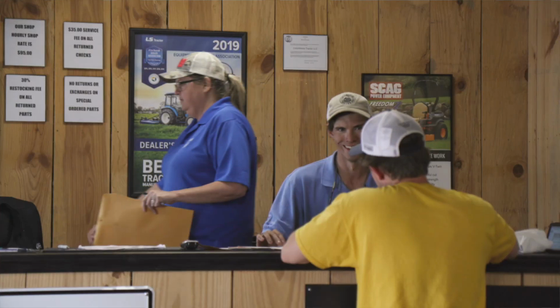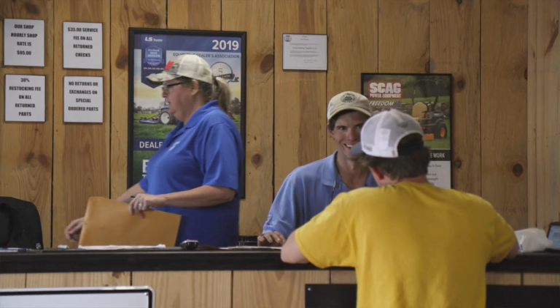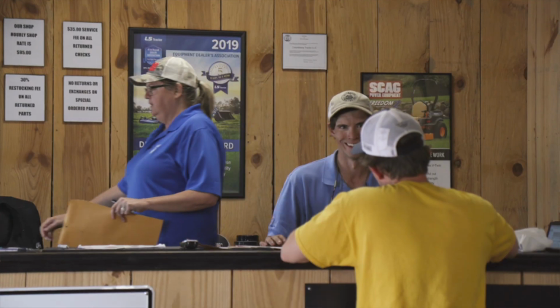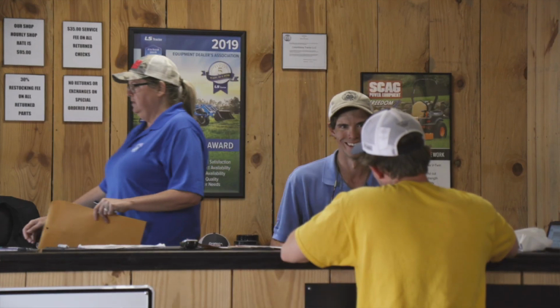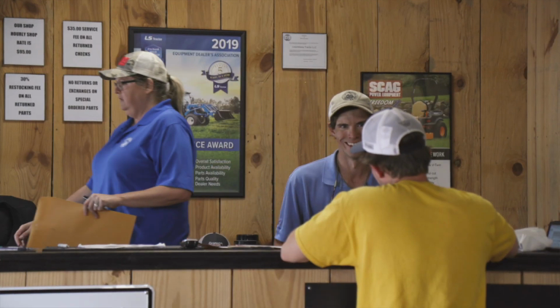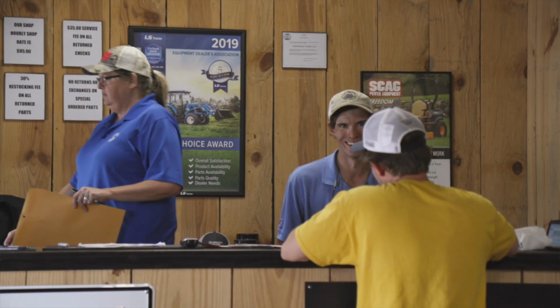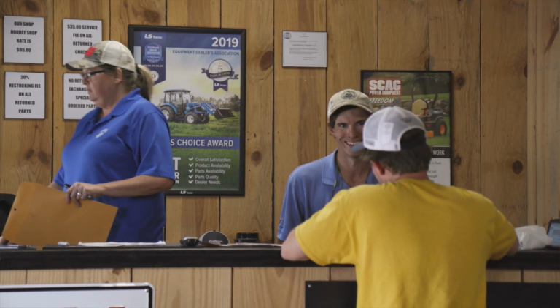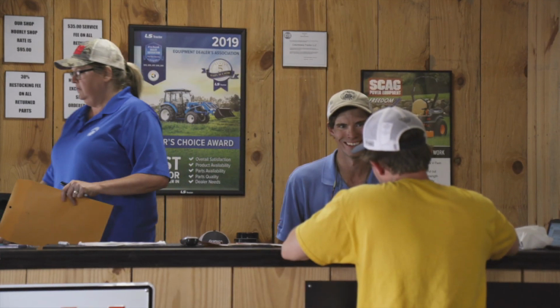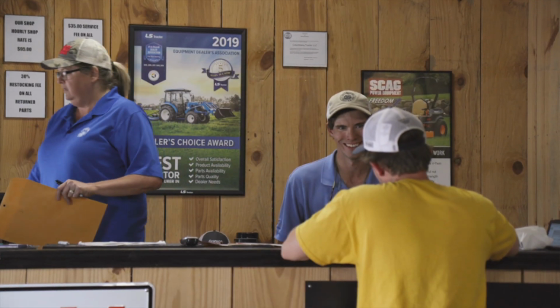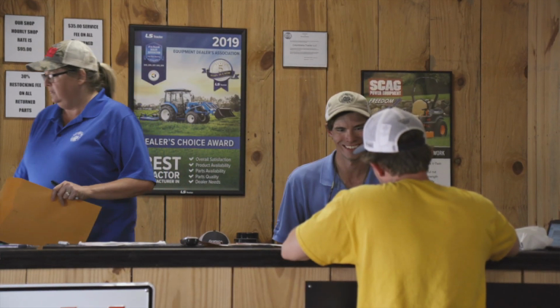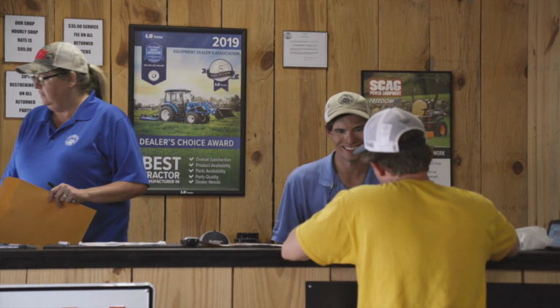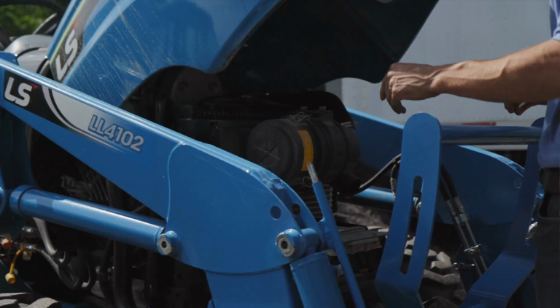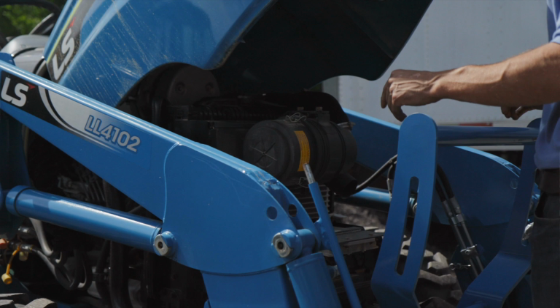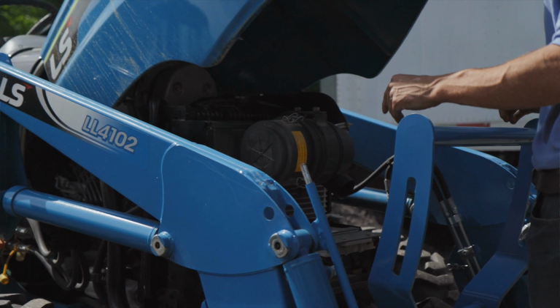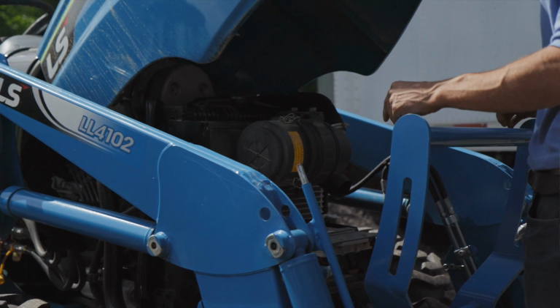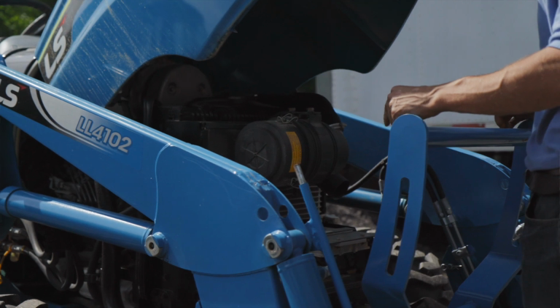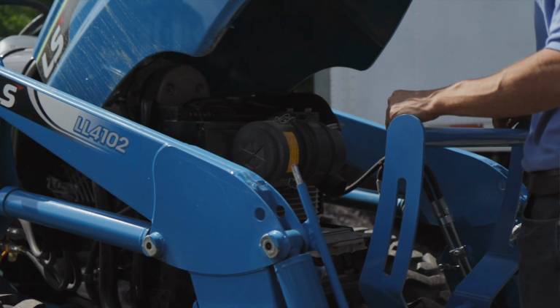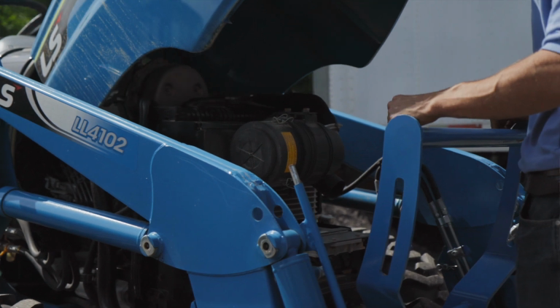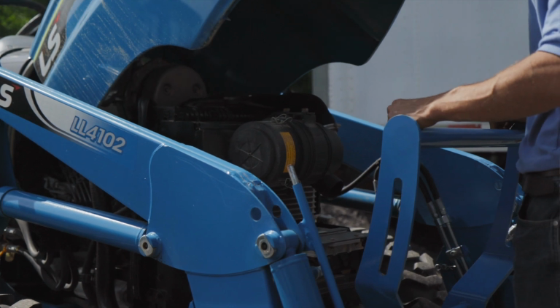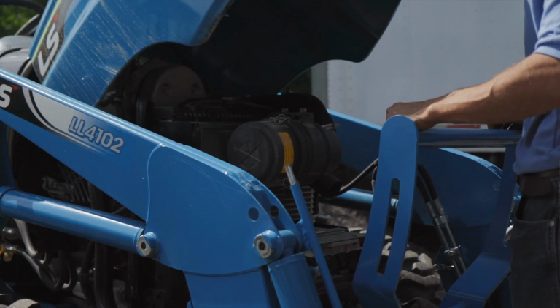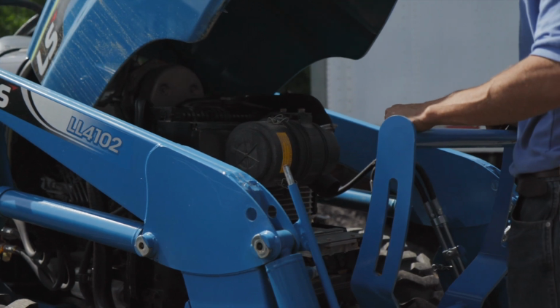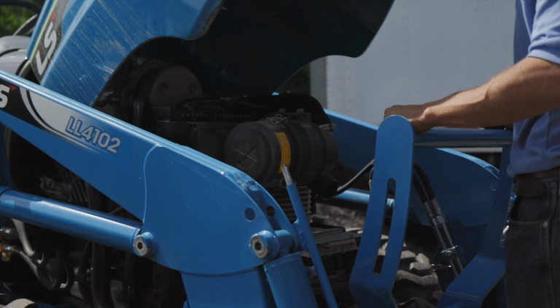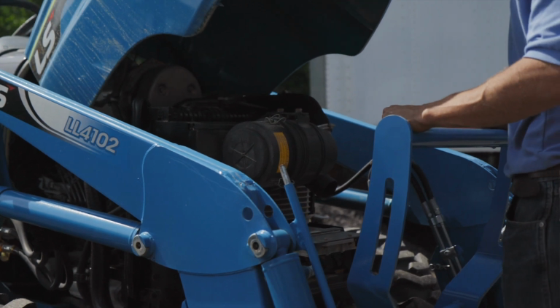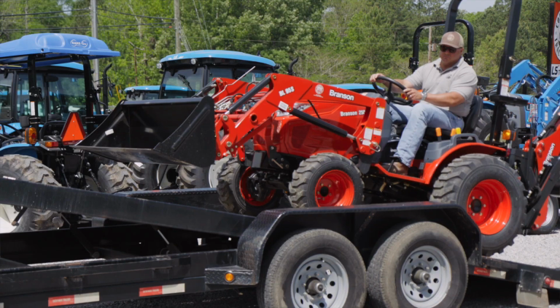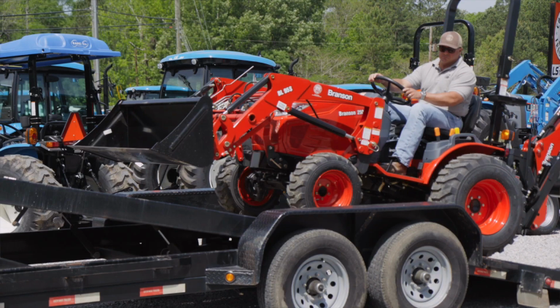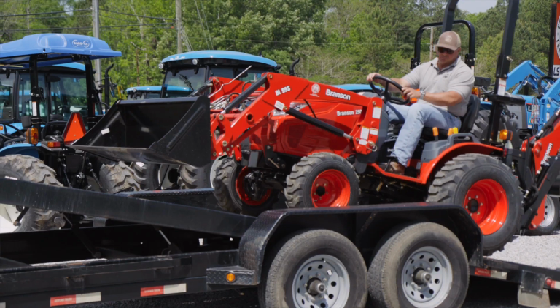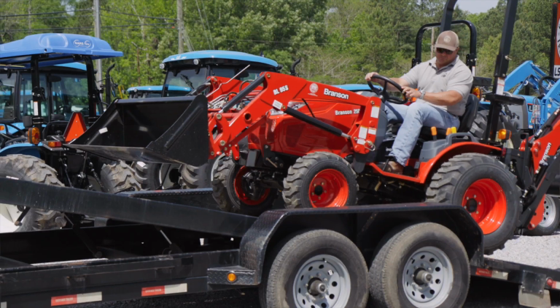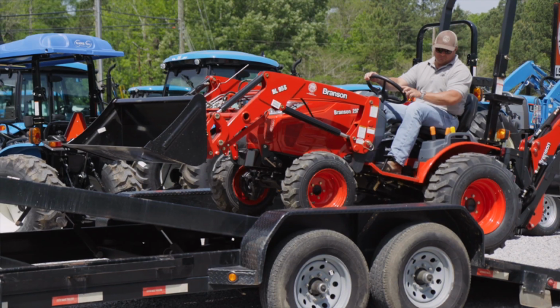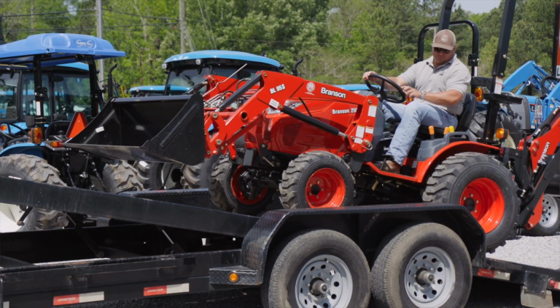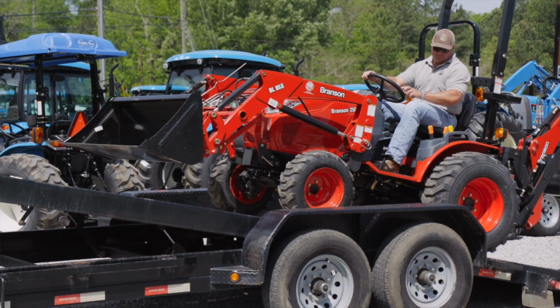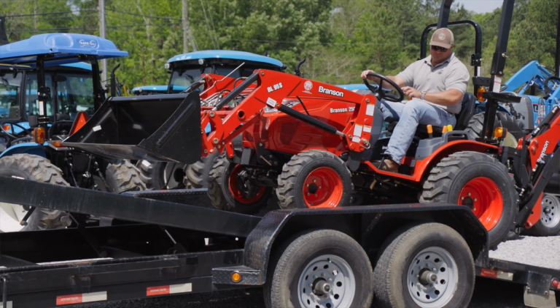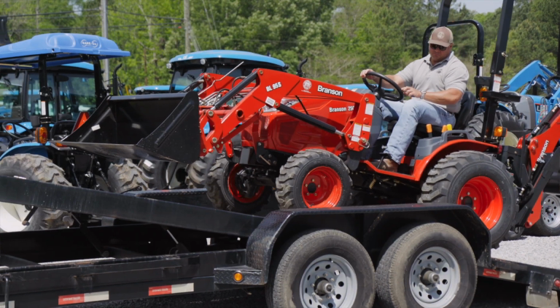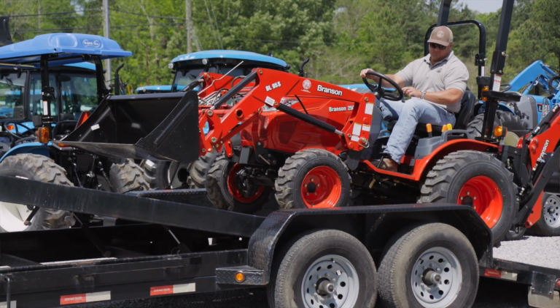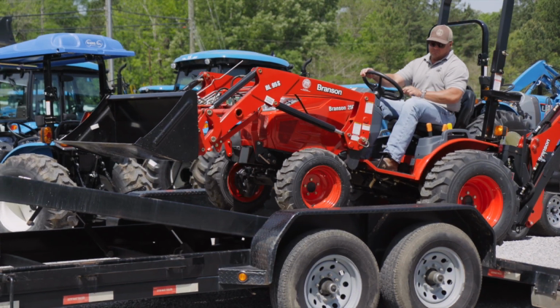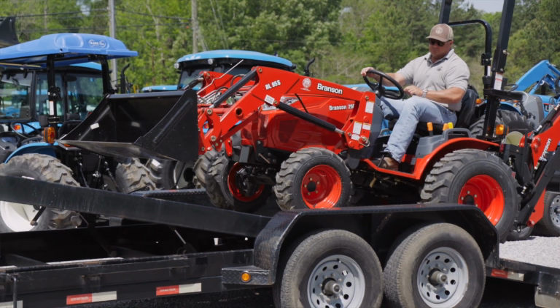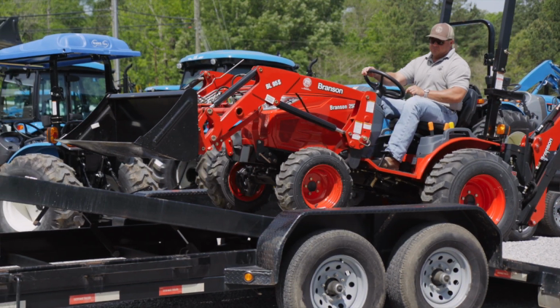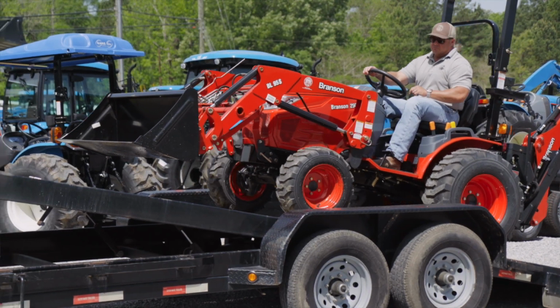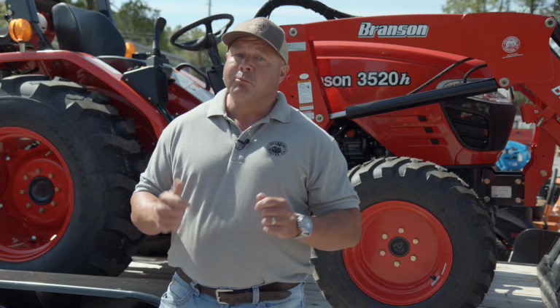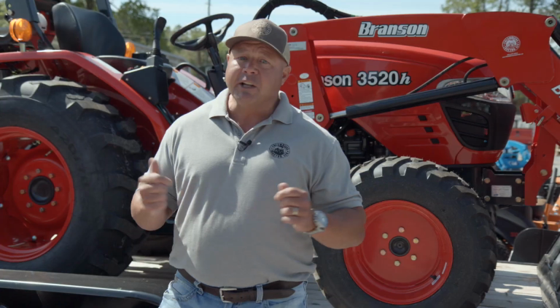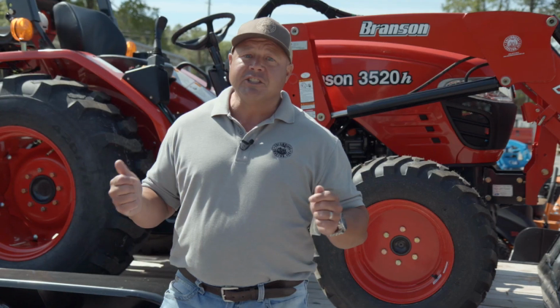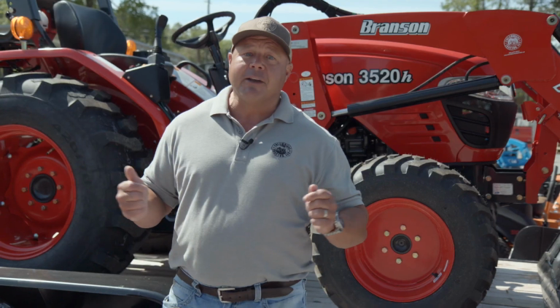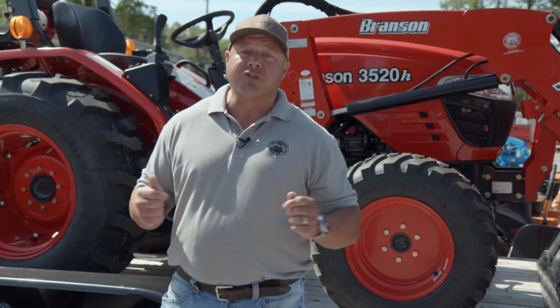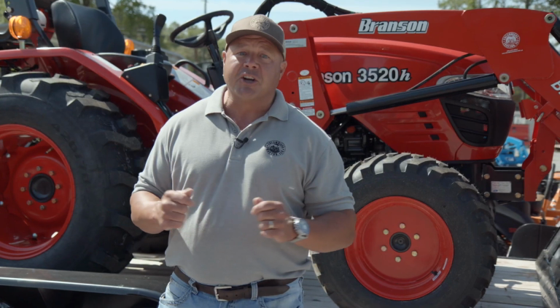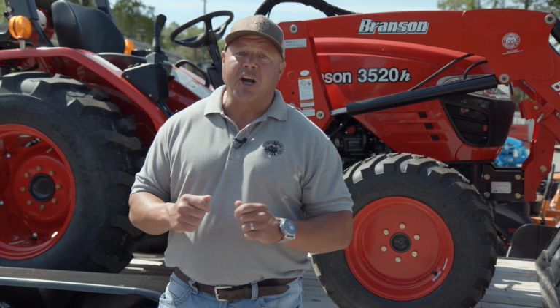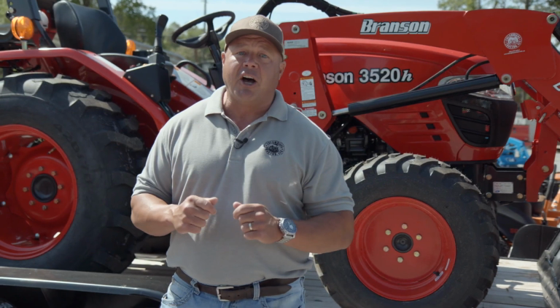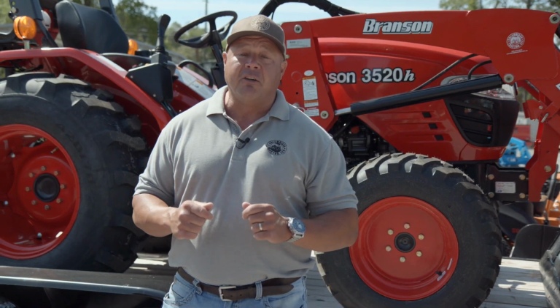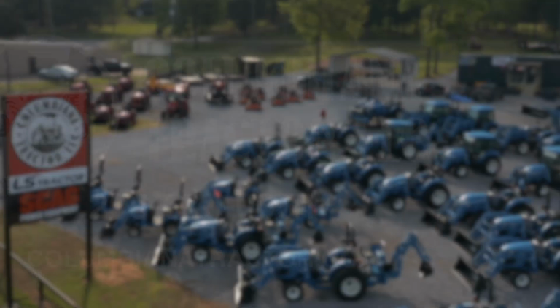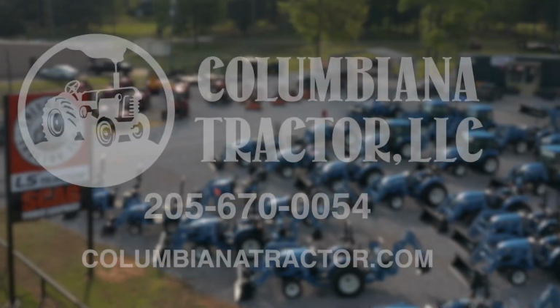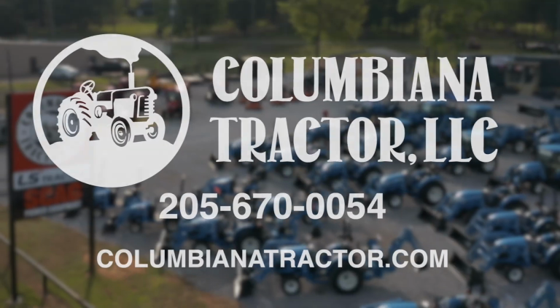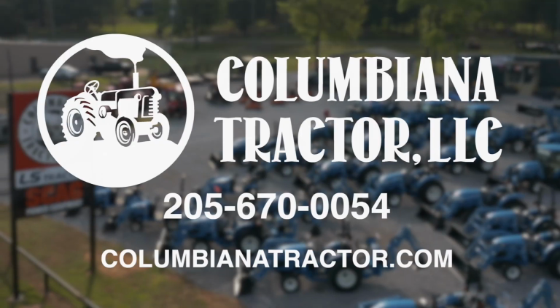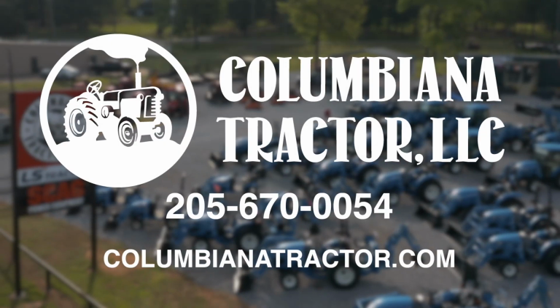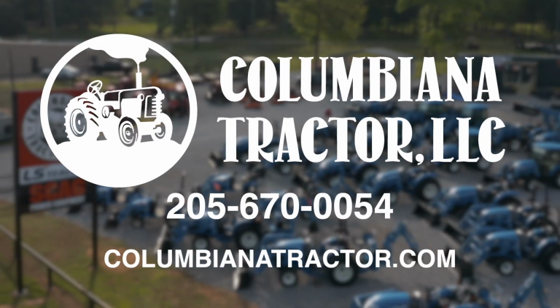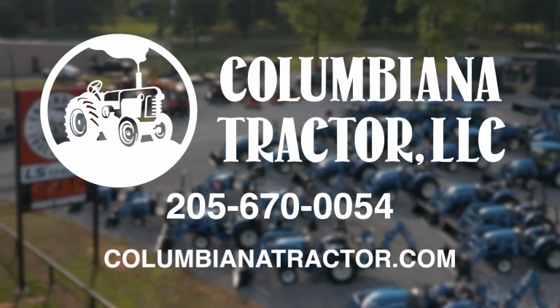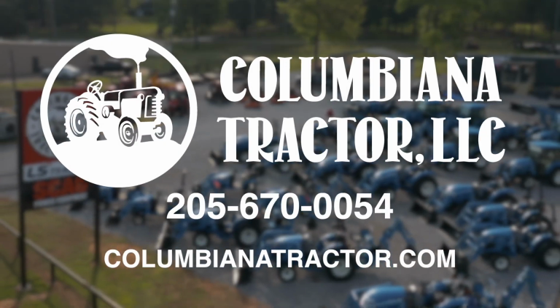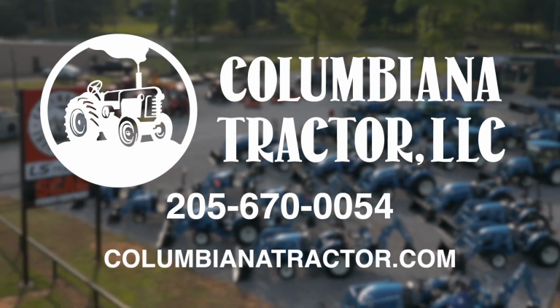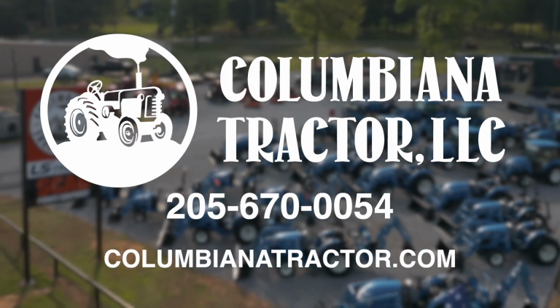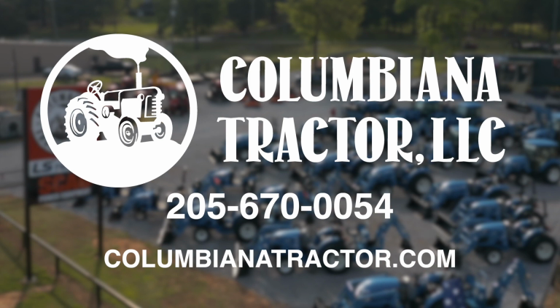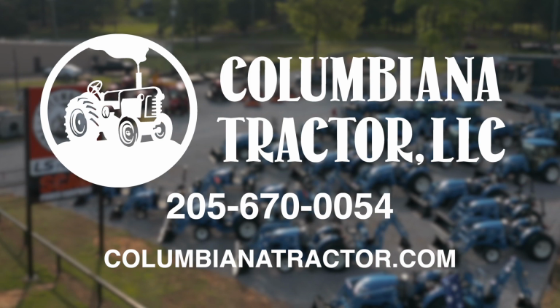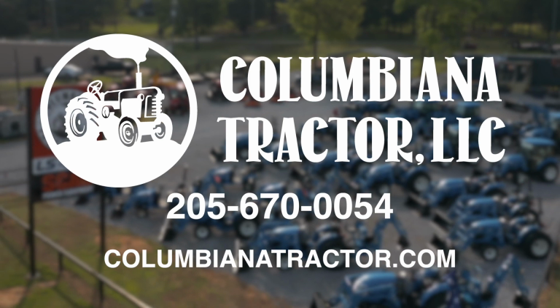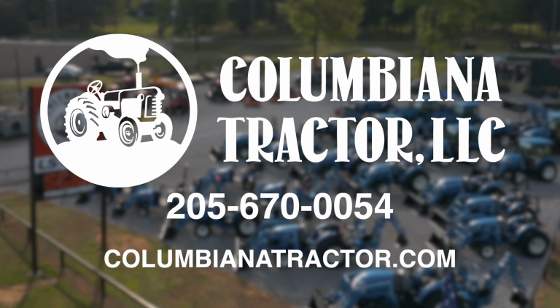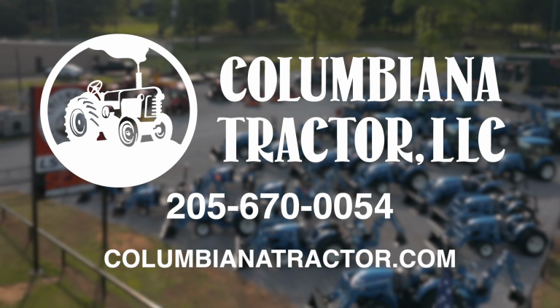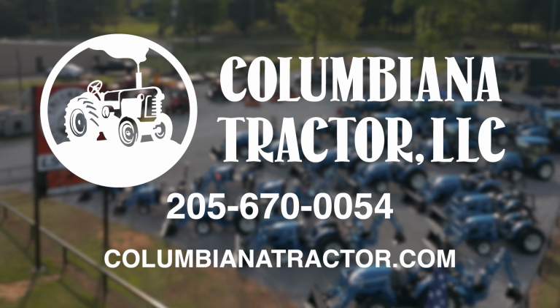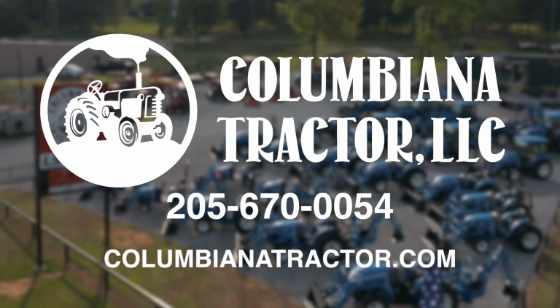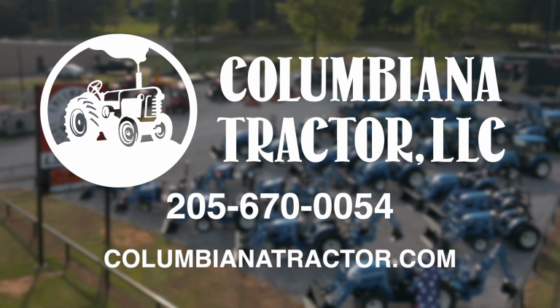We have financing, parts availability, and we have service like nobody else's business. Please give us a call. We are your destination for tractors.